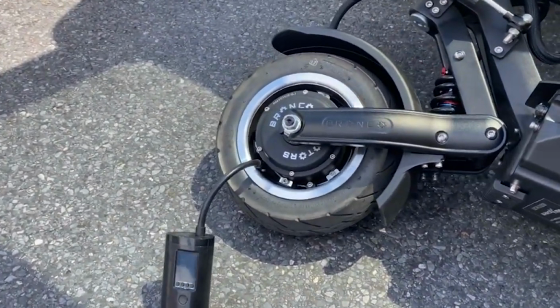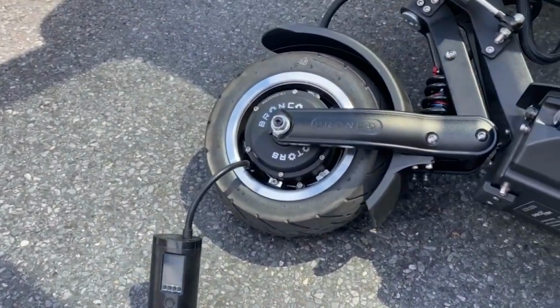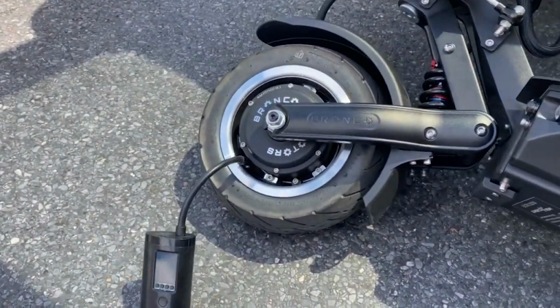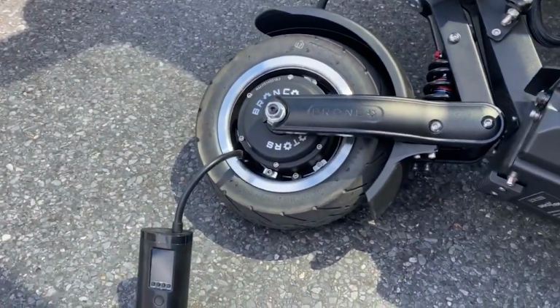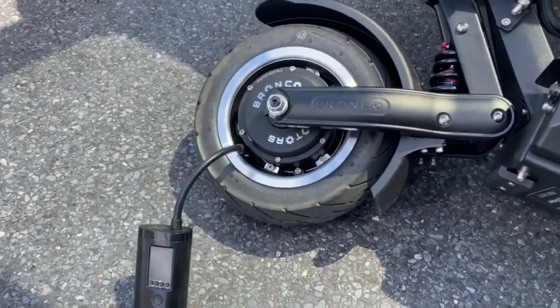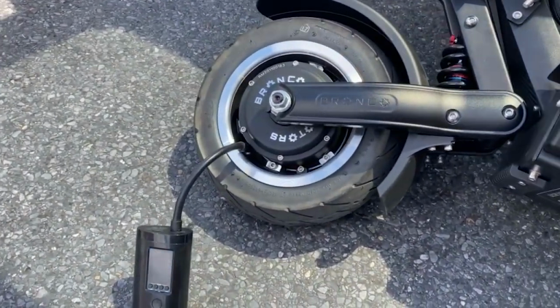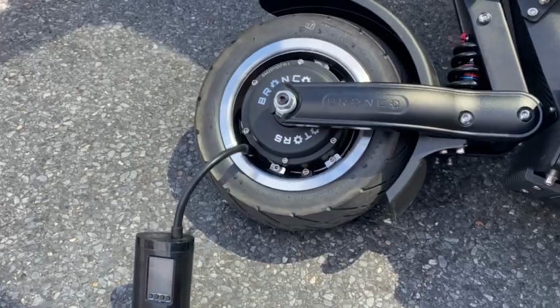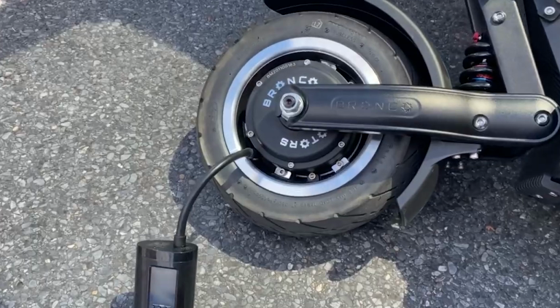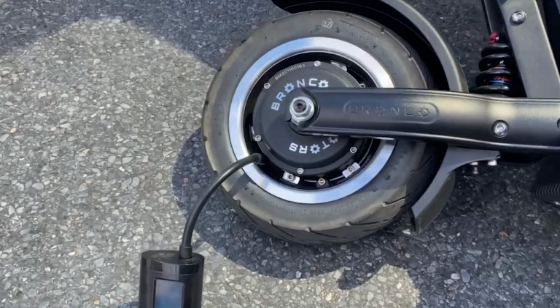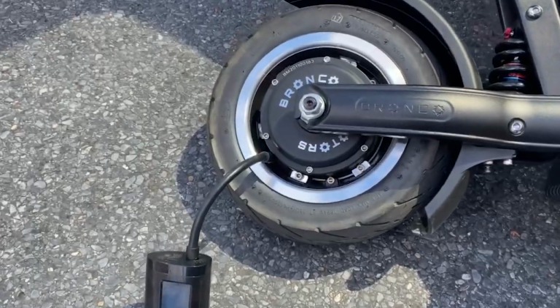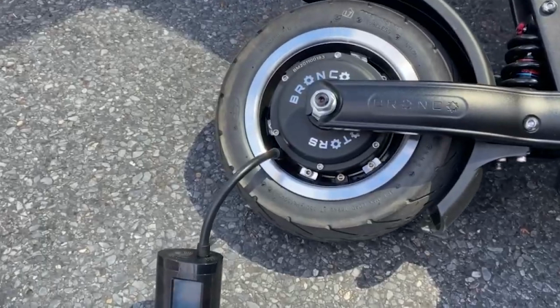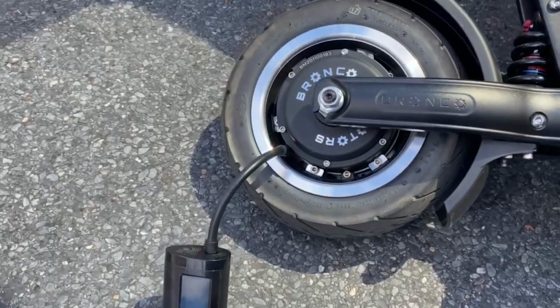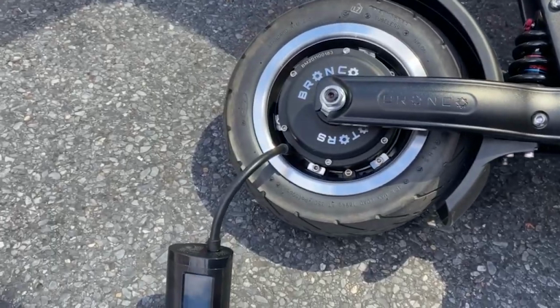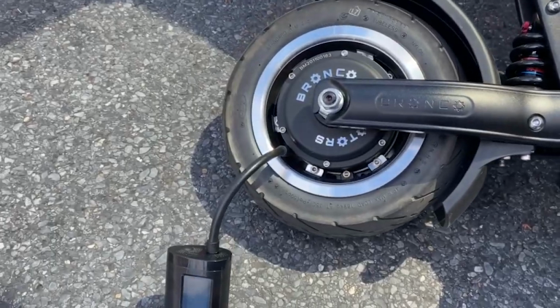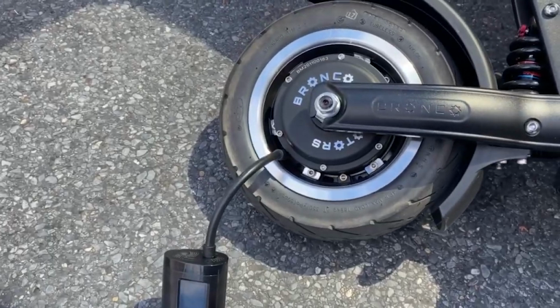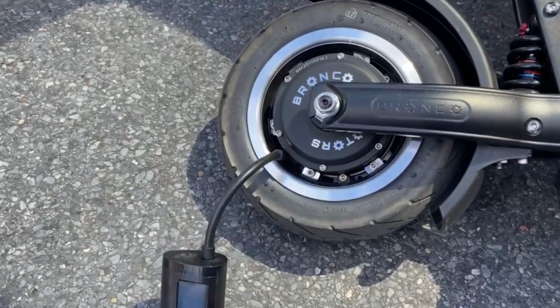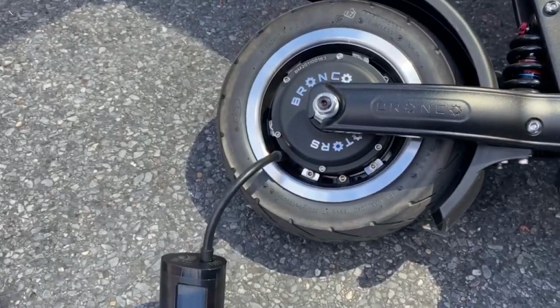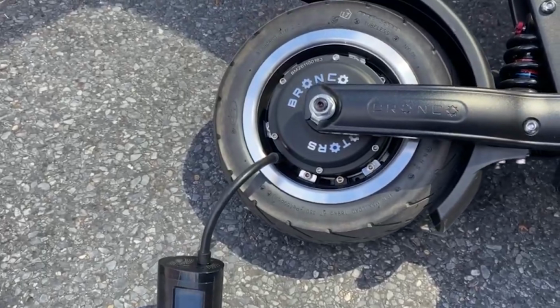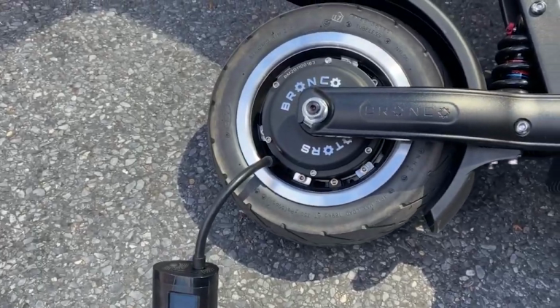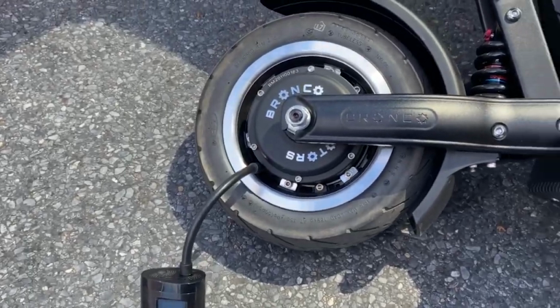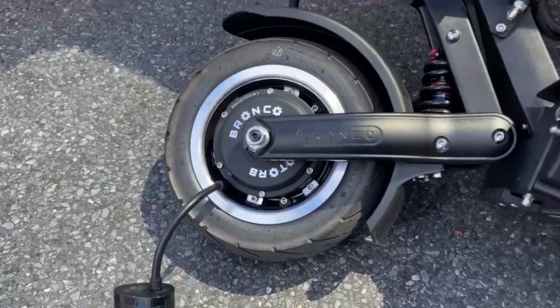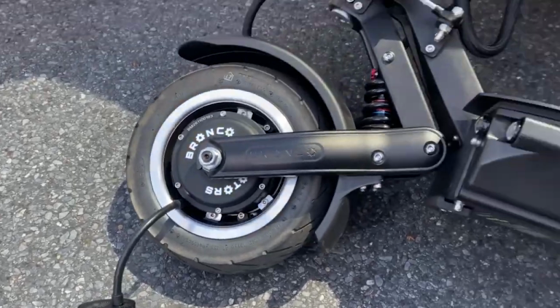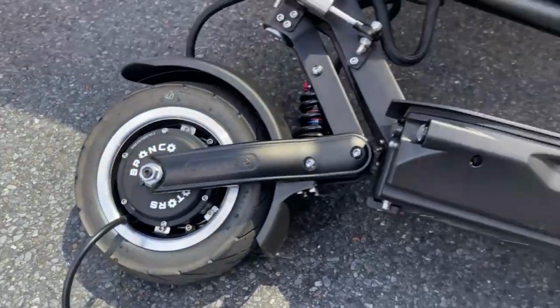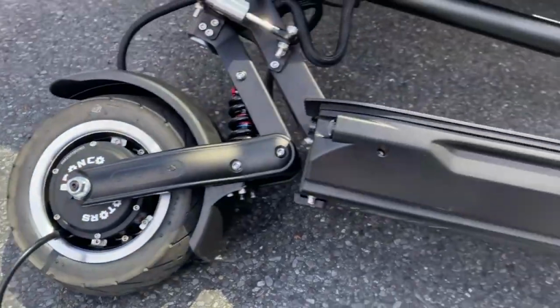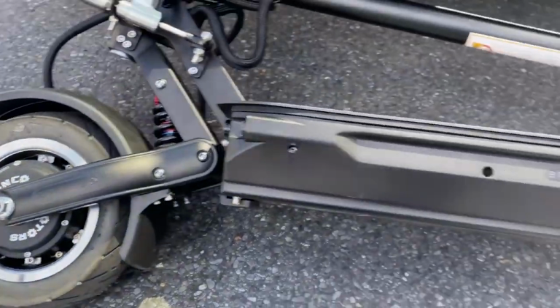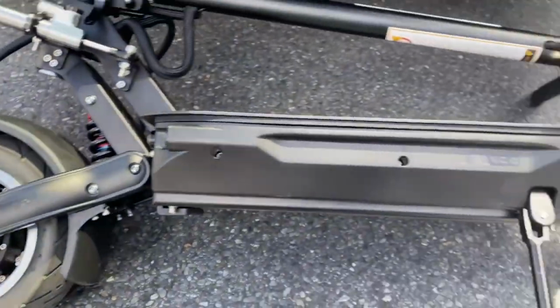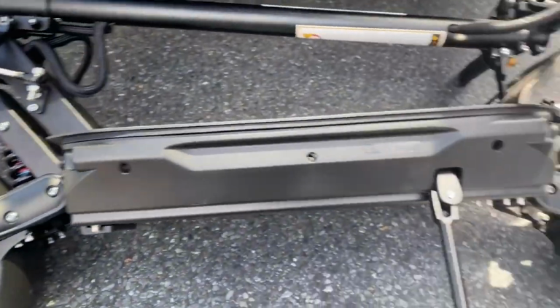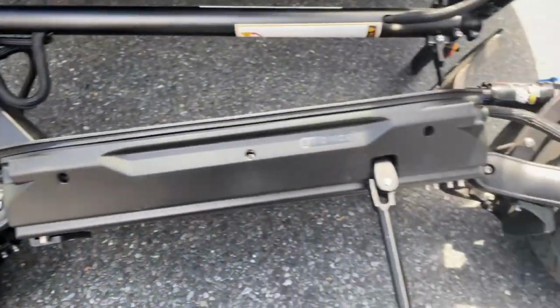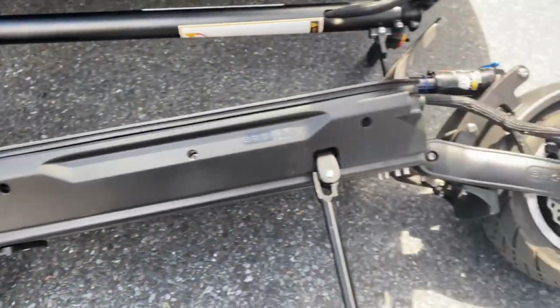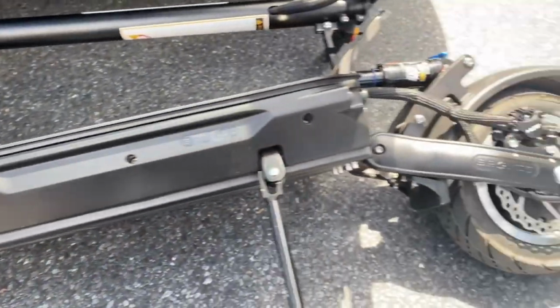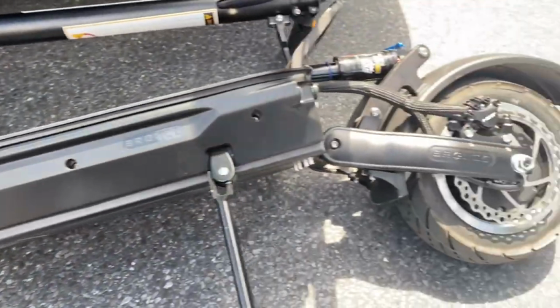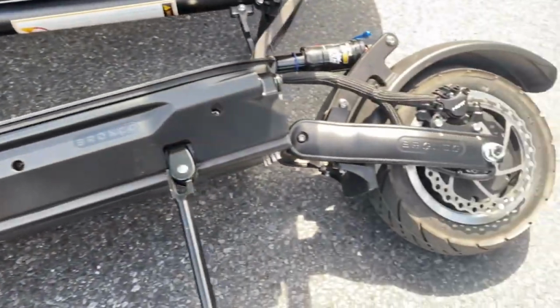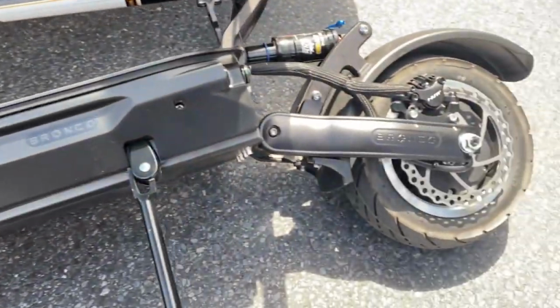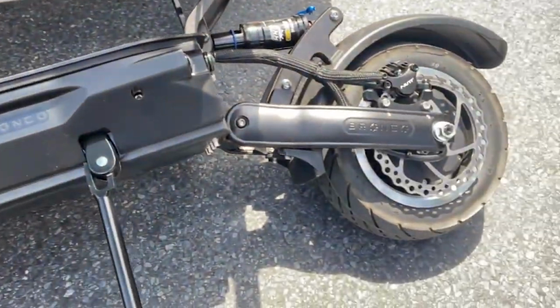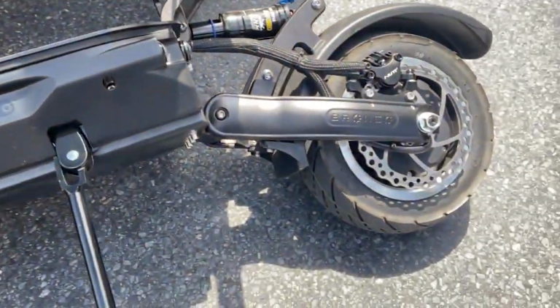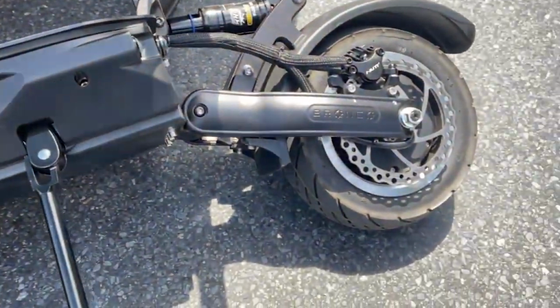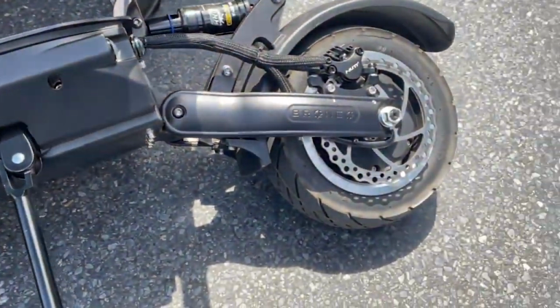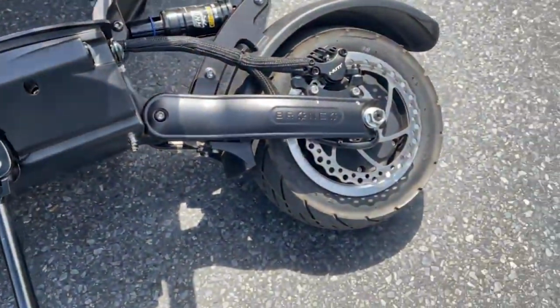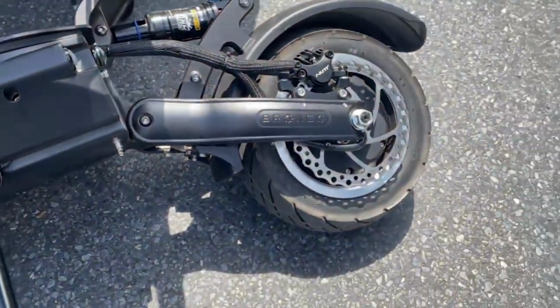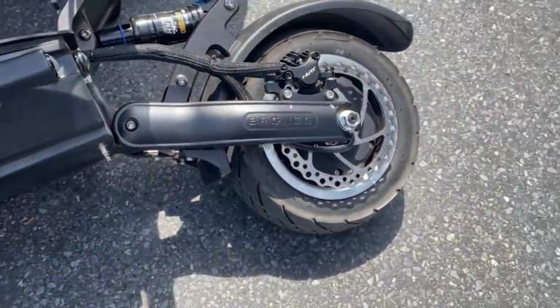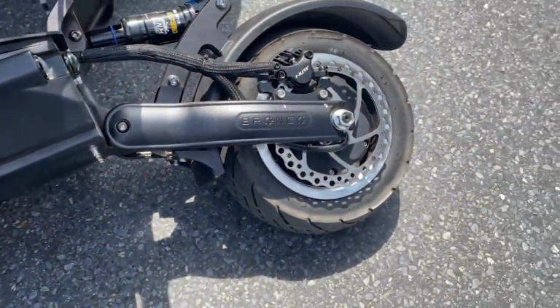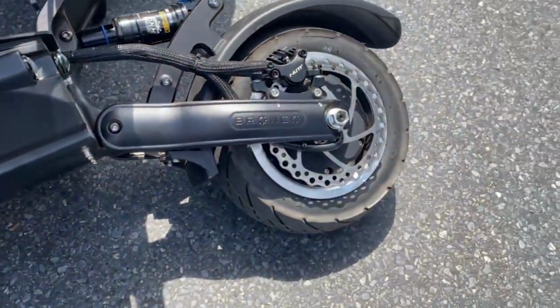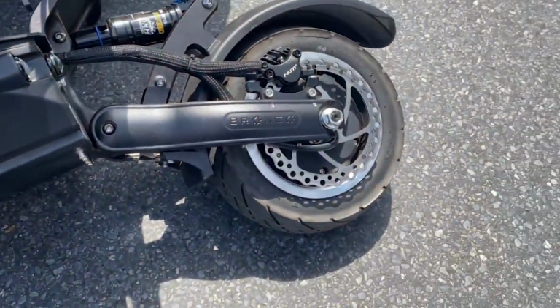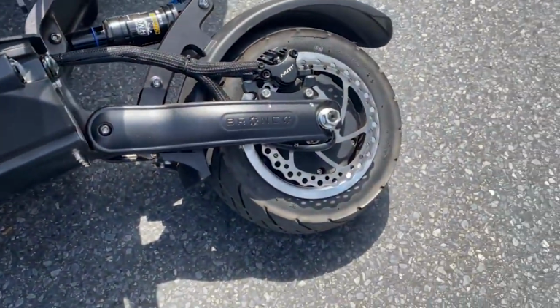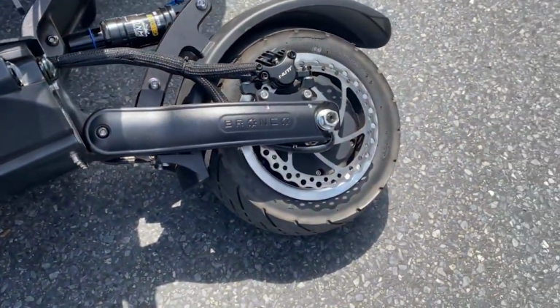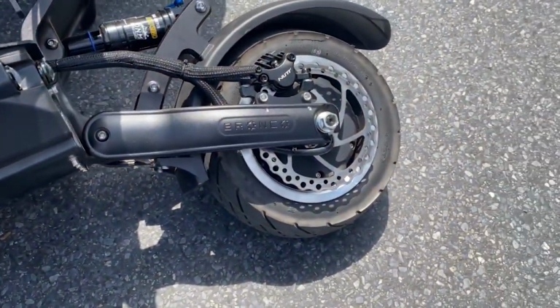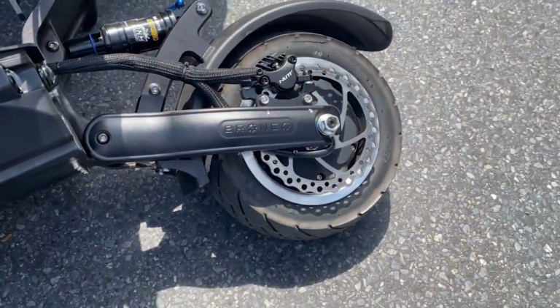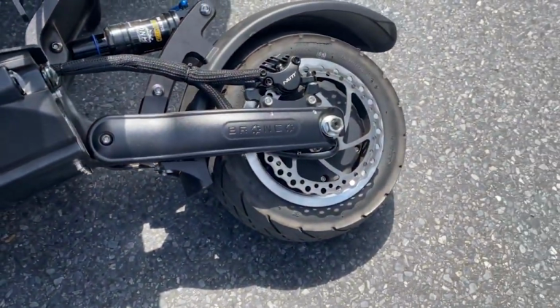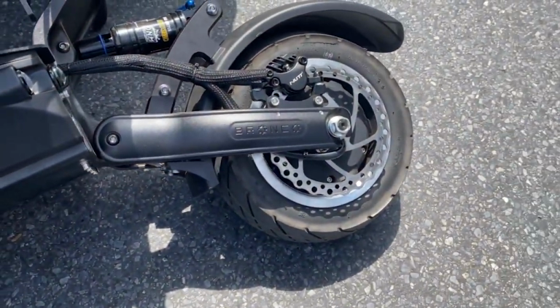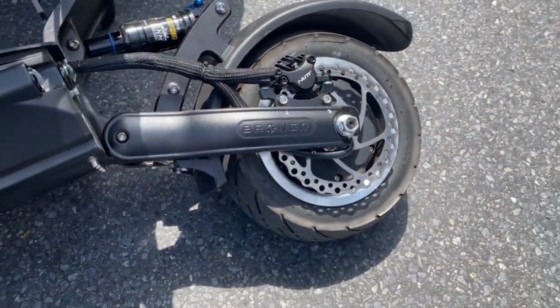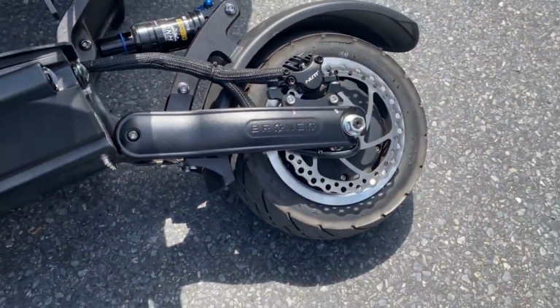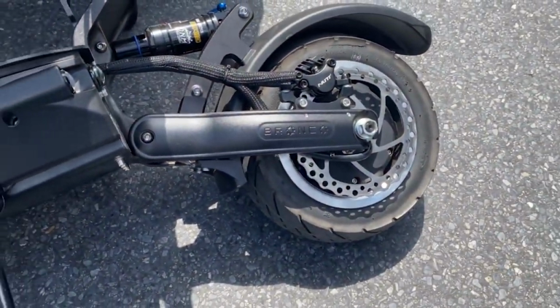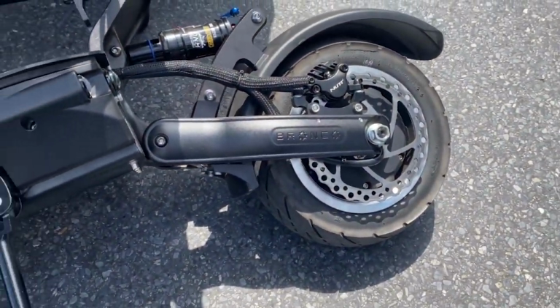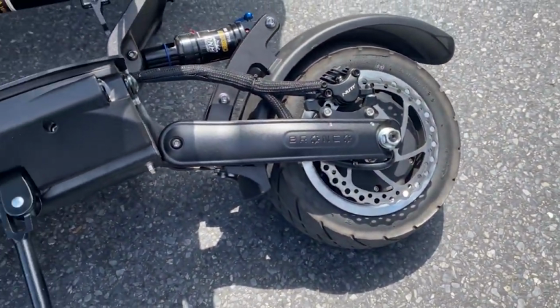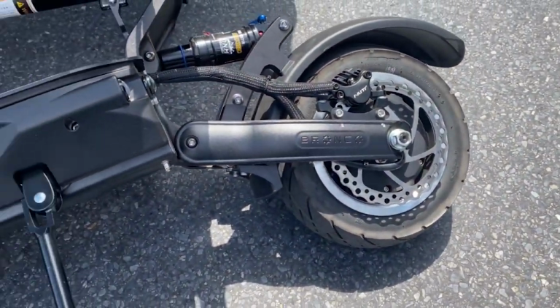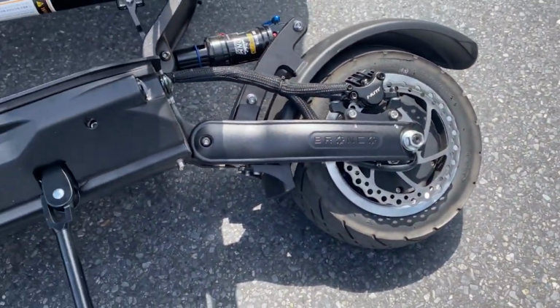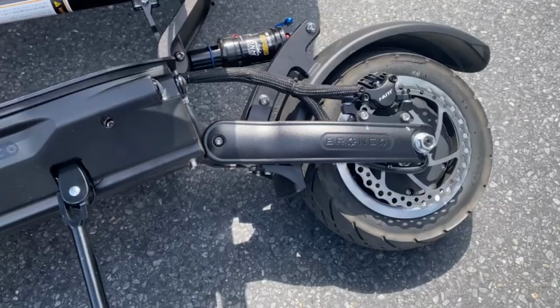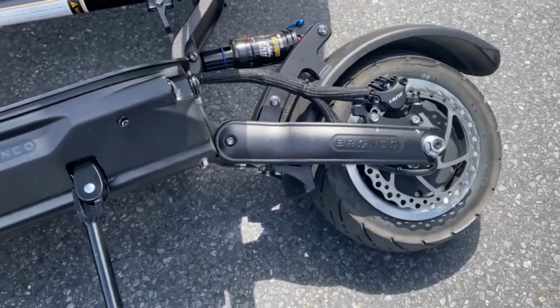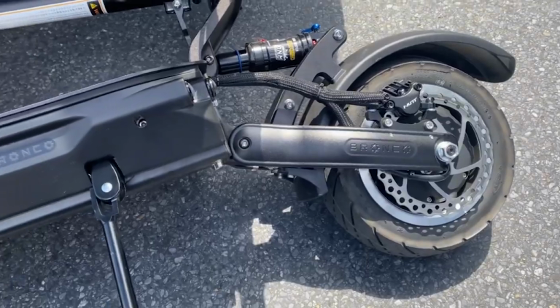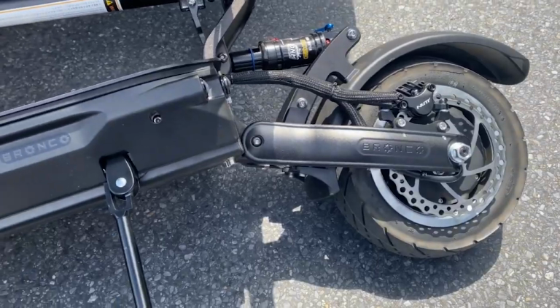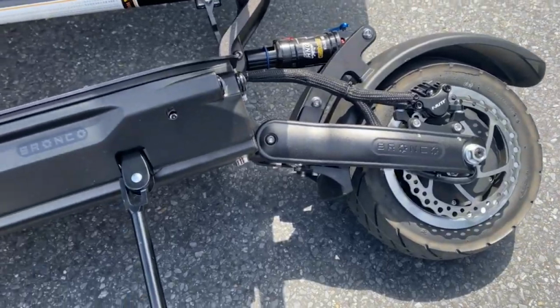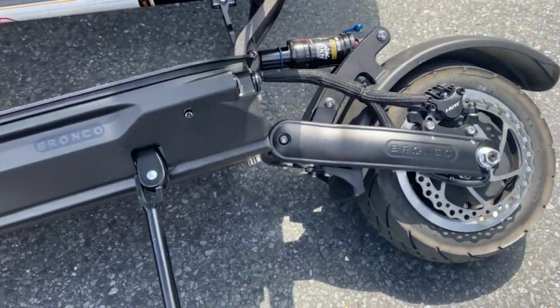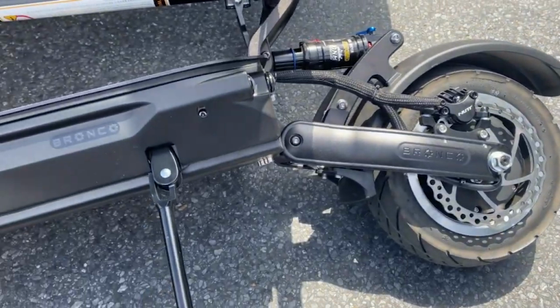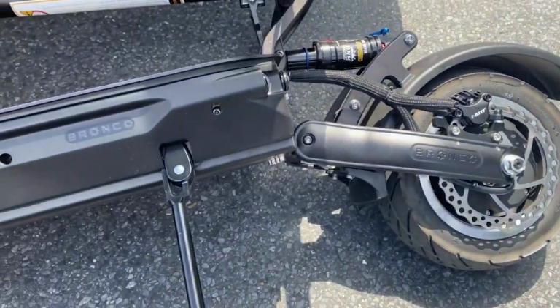The pressure on the front was 17 PSI and the rear was 20 PSI, so definitely check your tires before you ride.